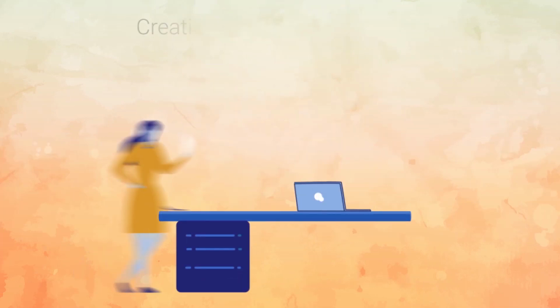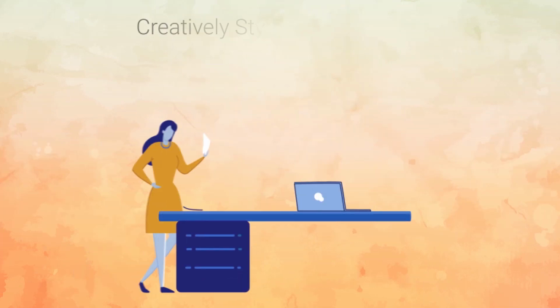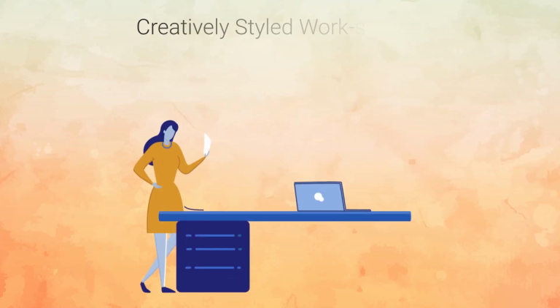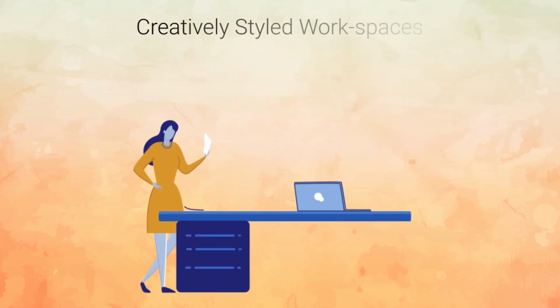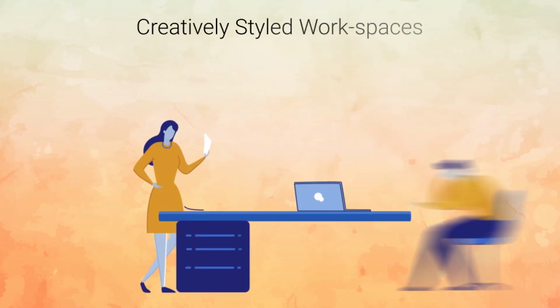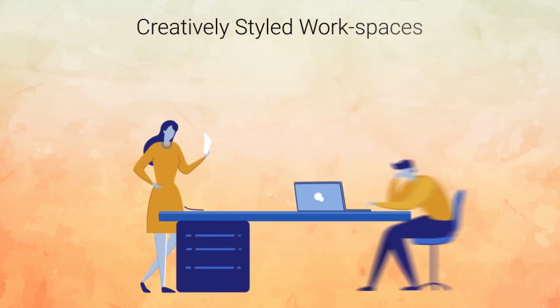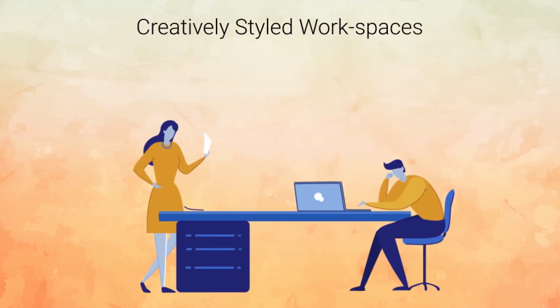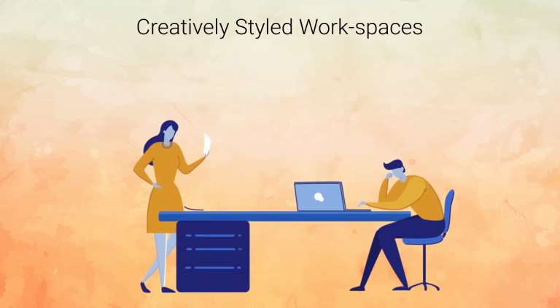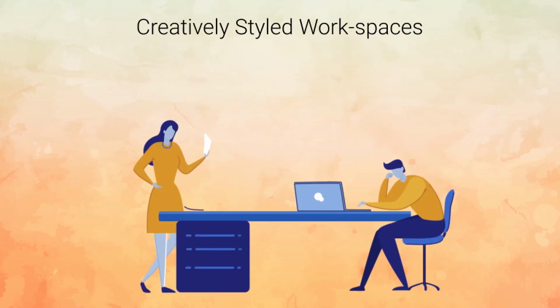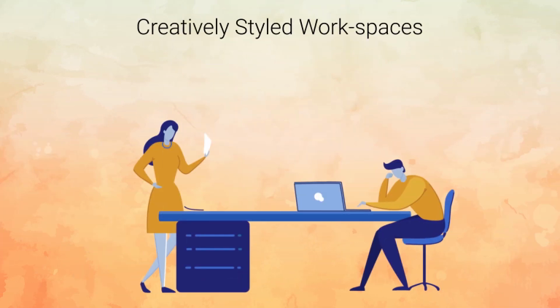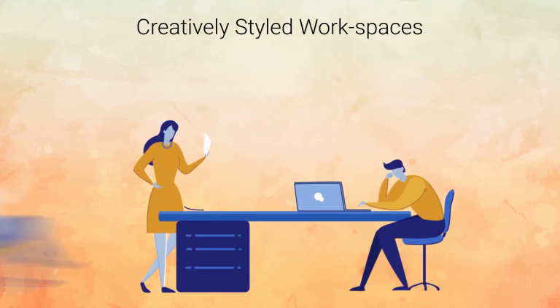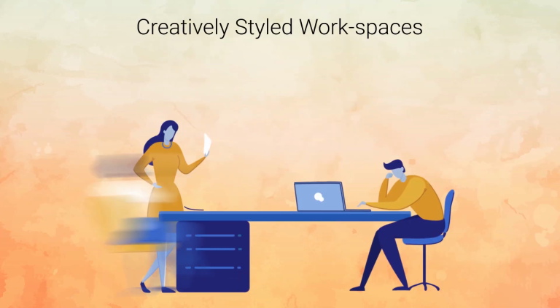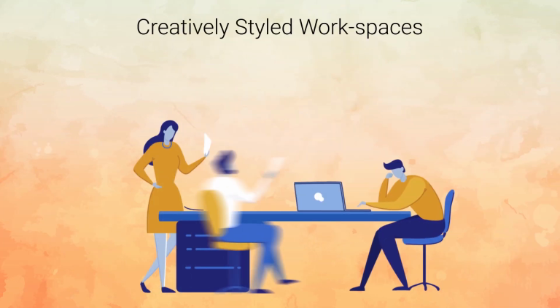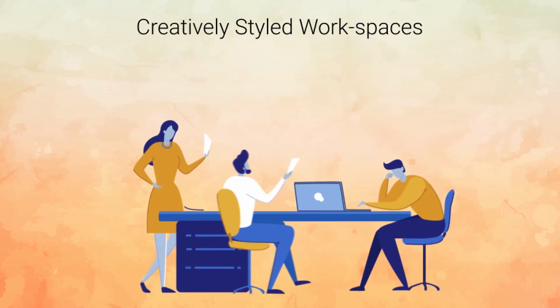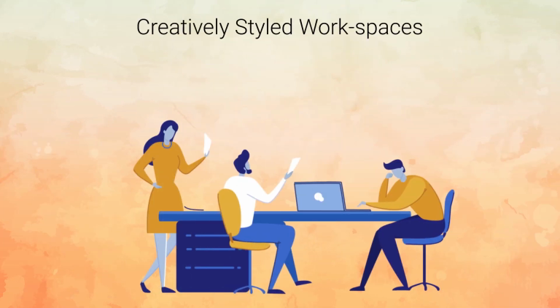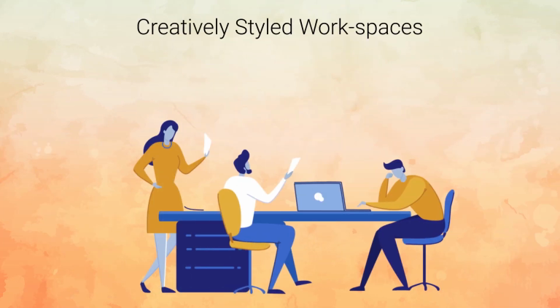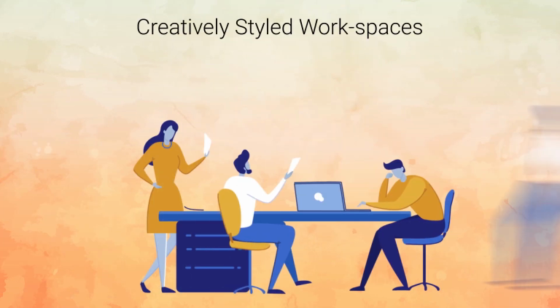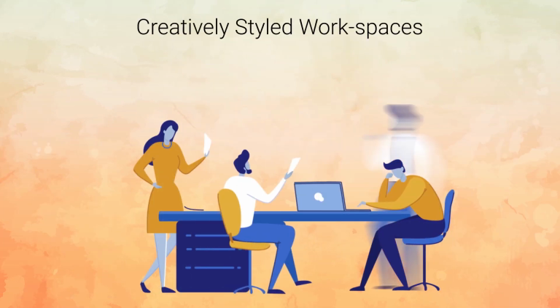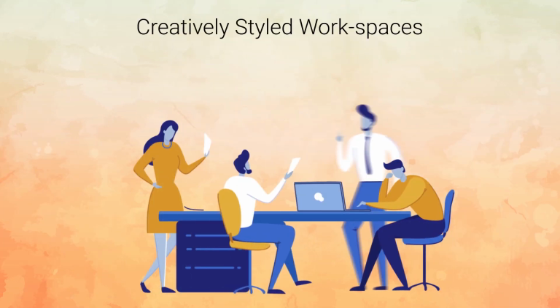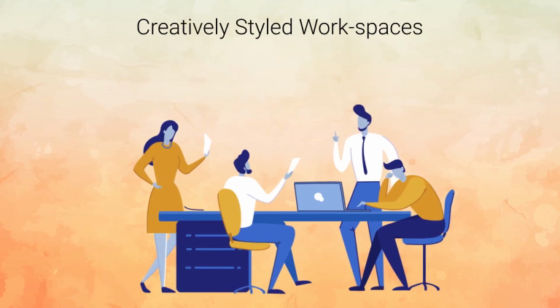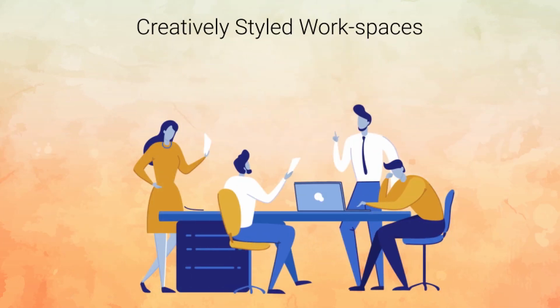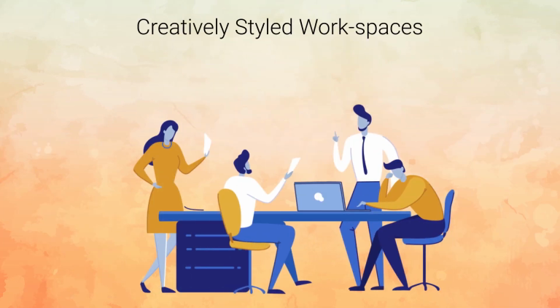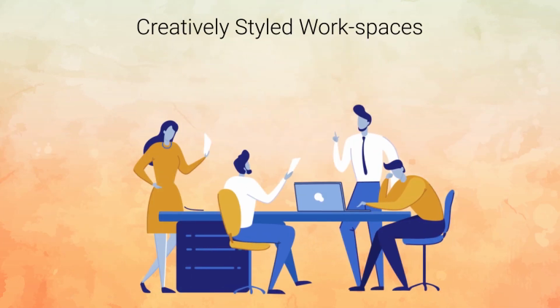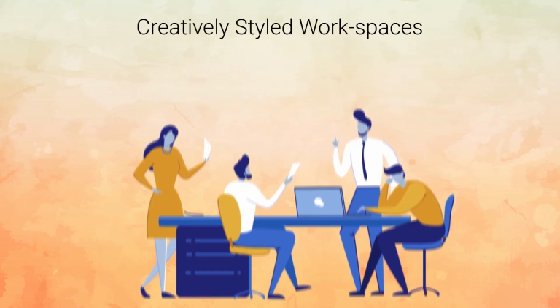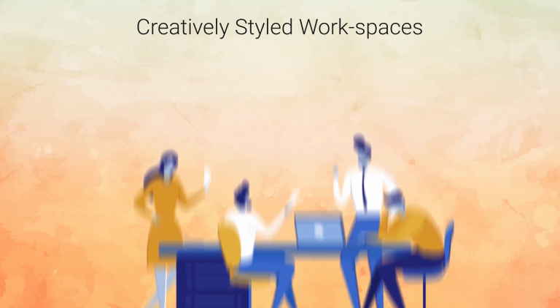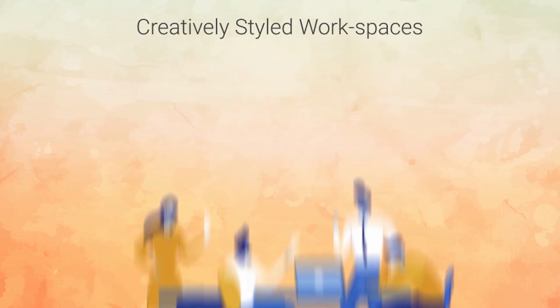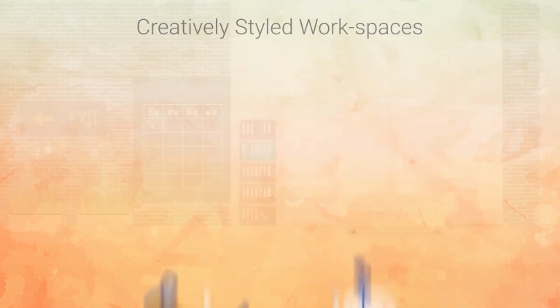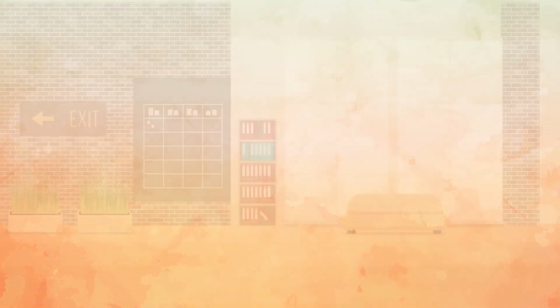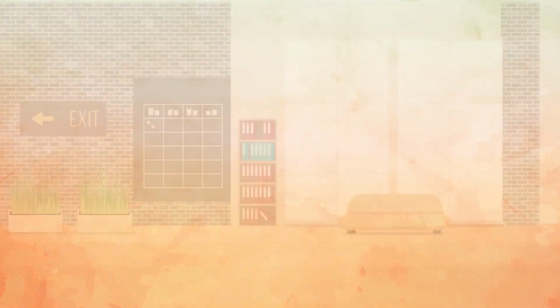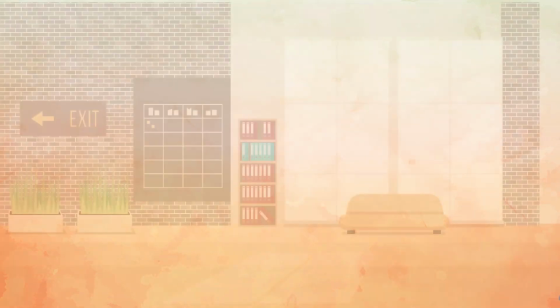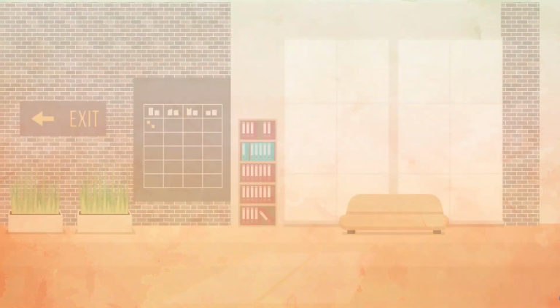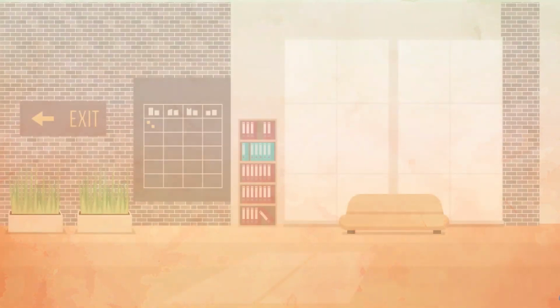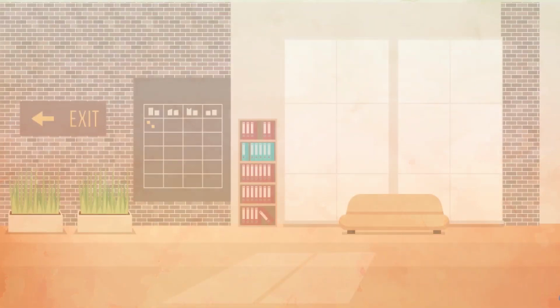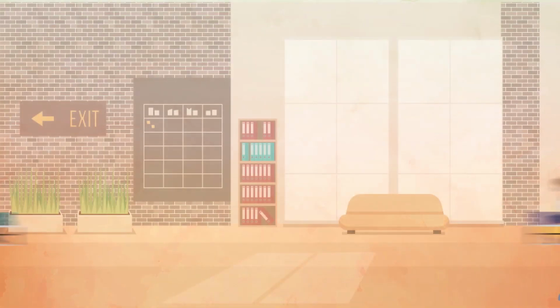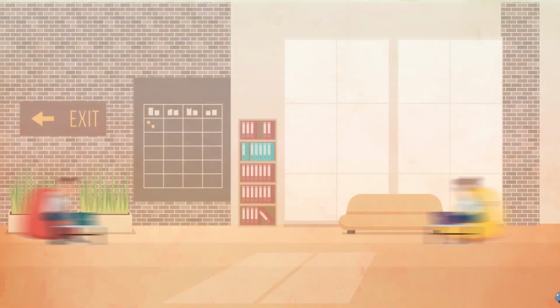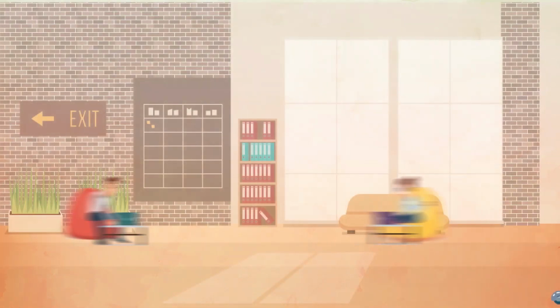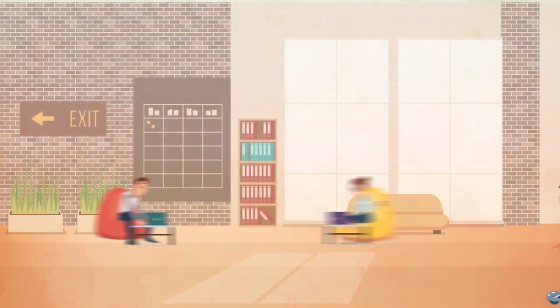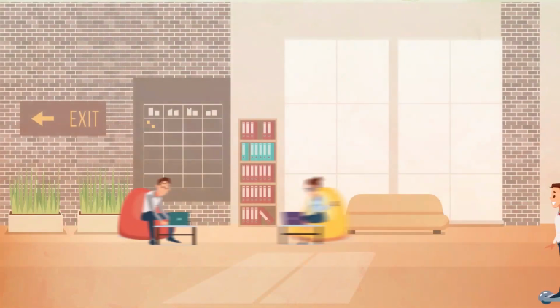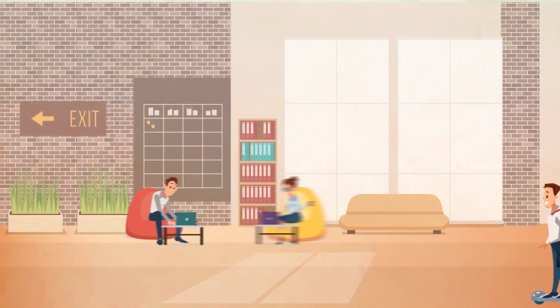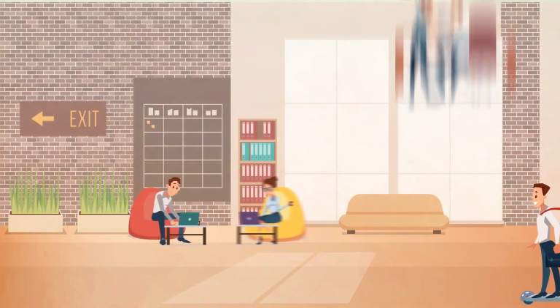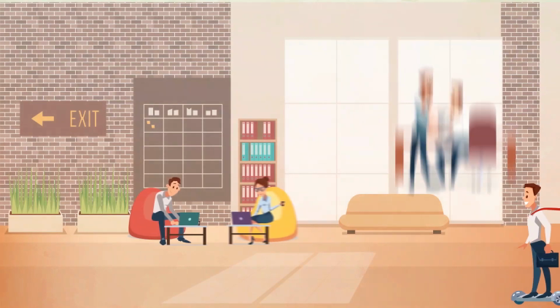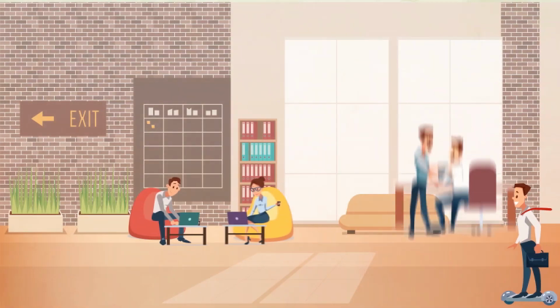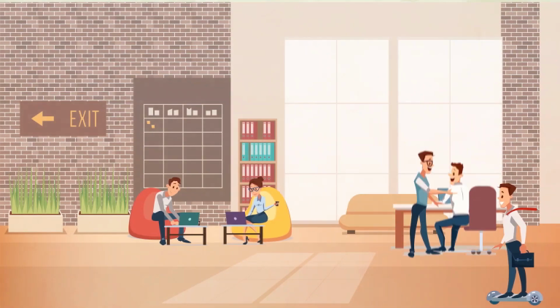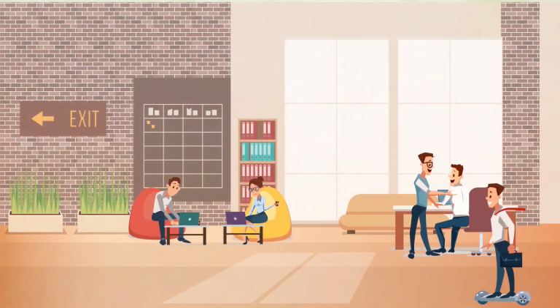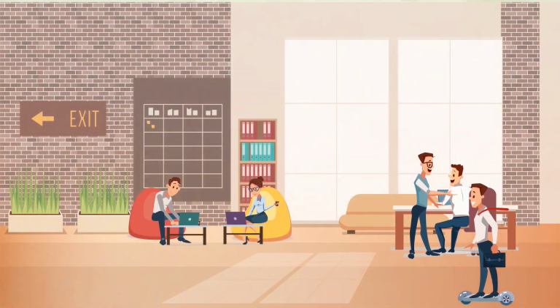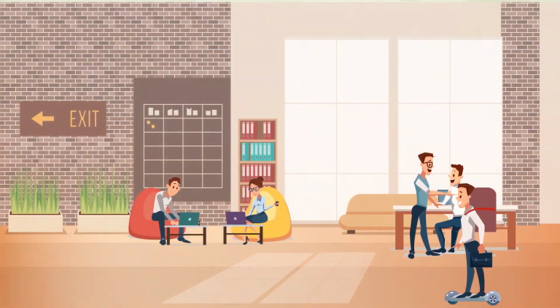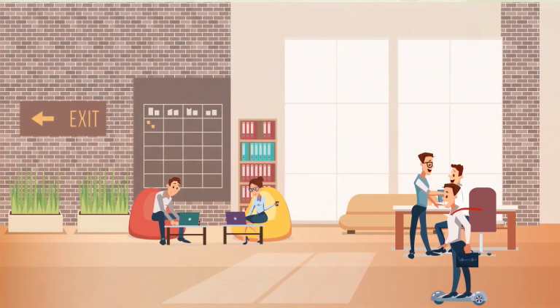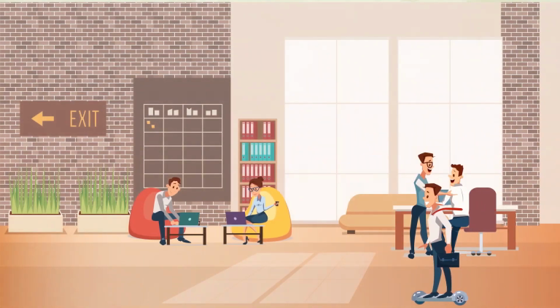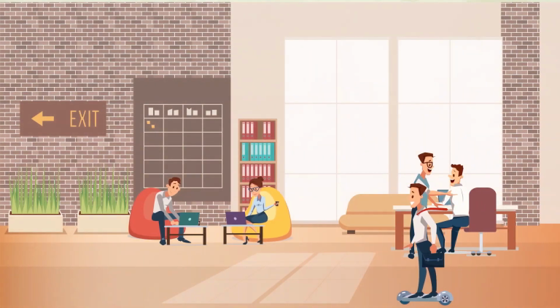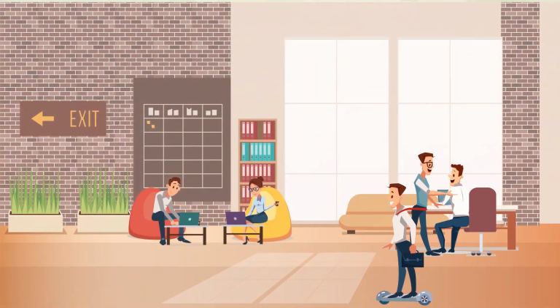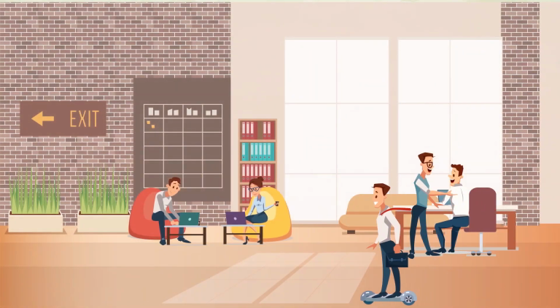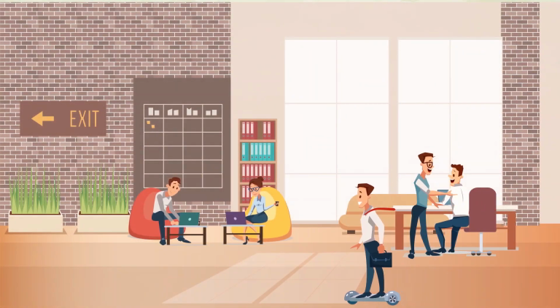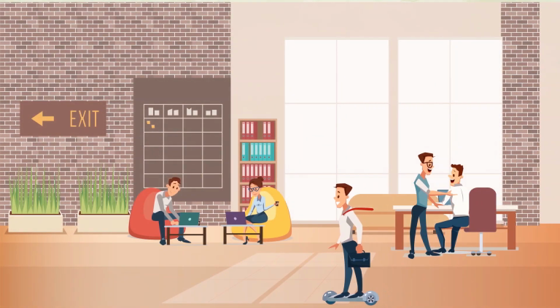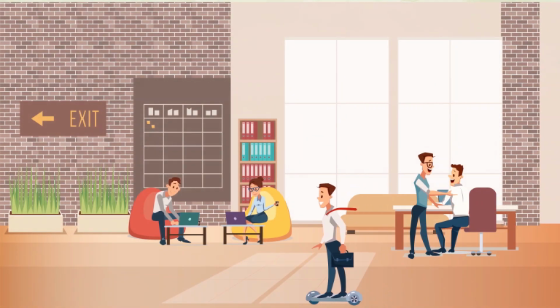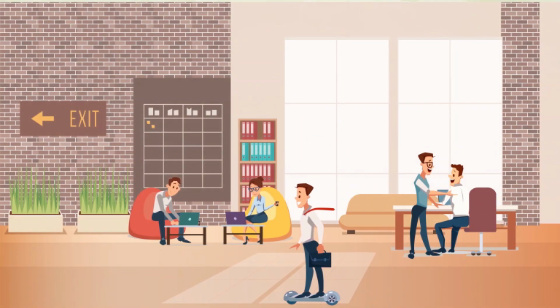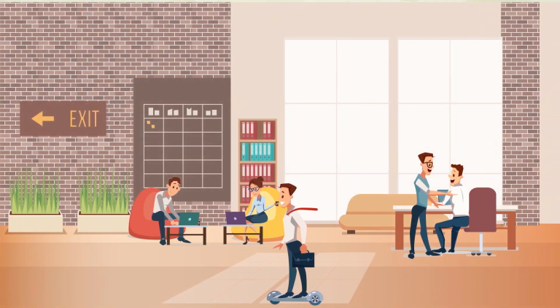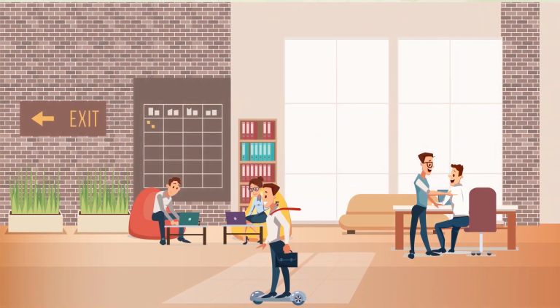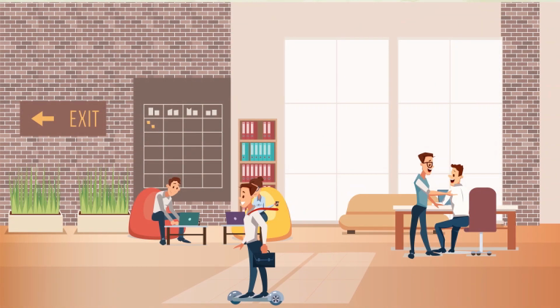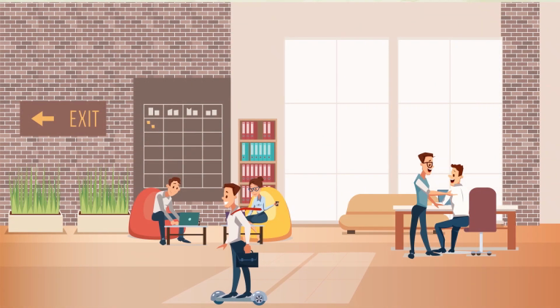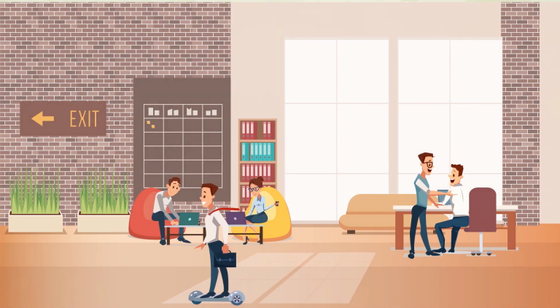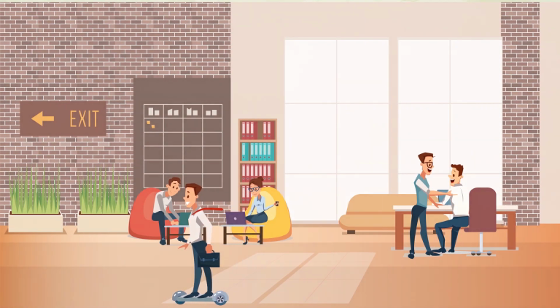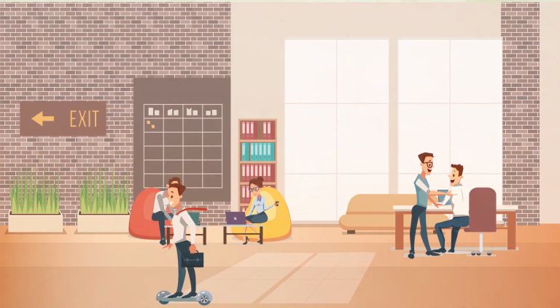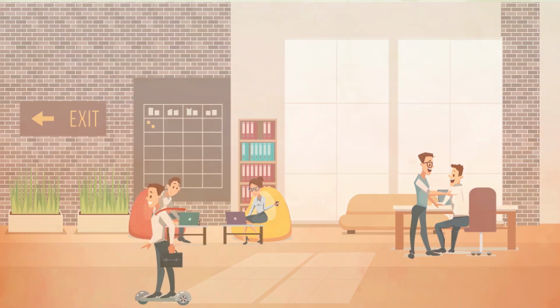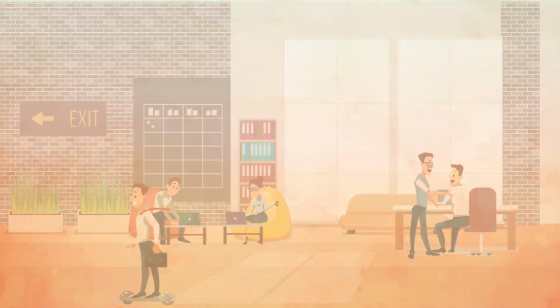Start-up companies can exploit the creatively styled workspaces on offer in the co-working spaces developed by D3.